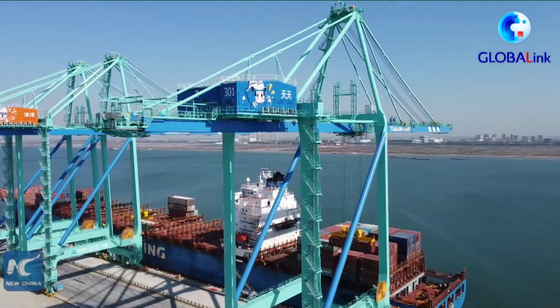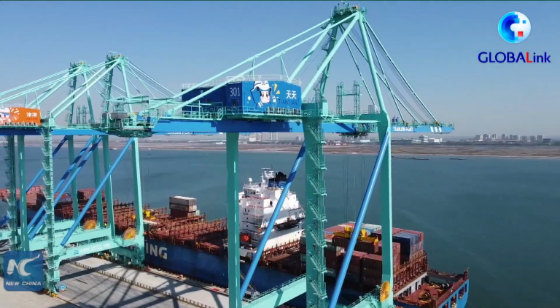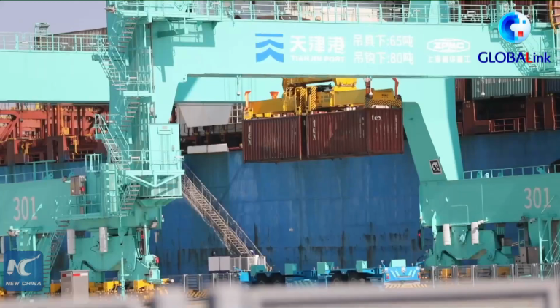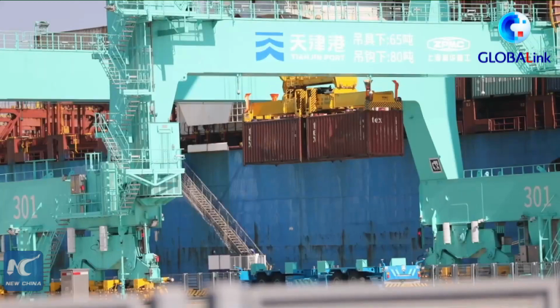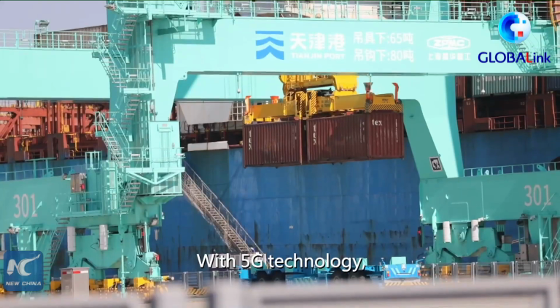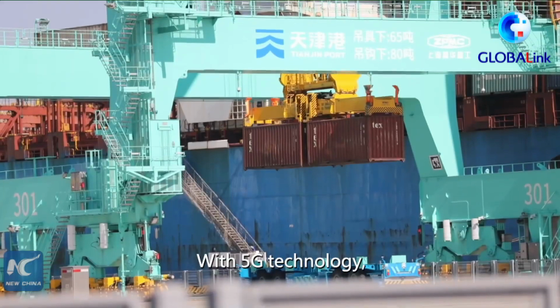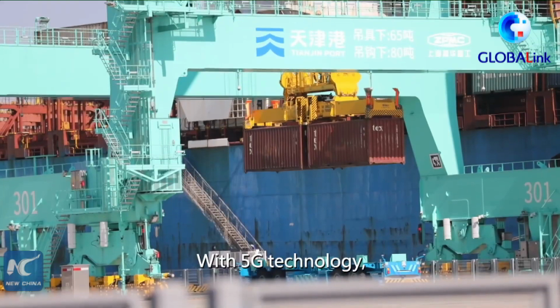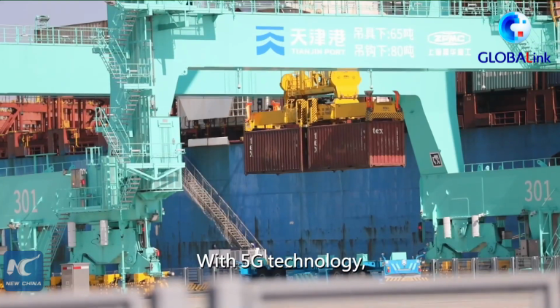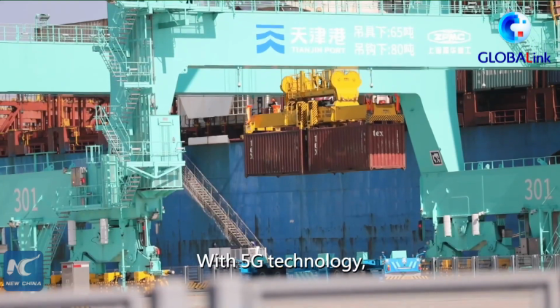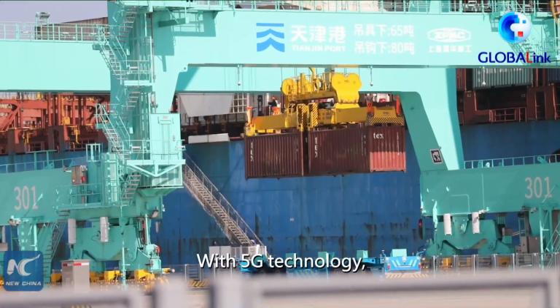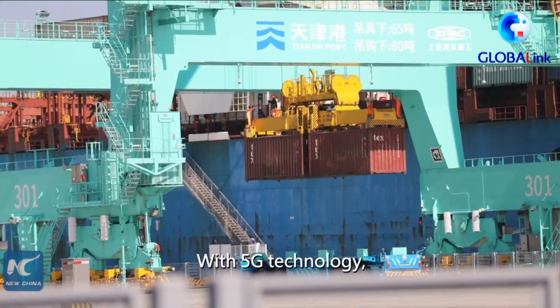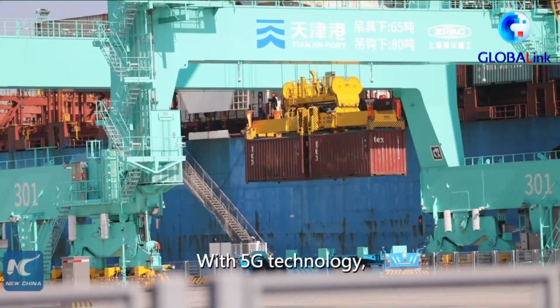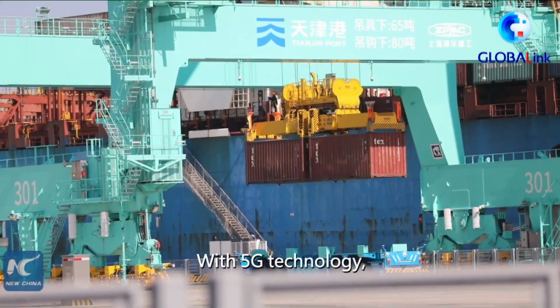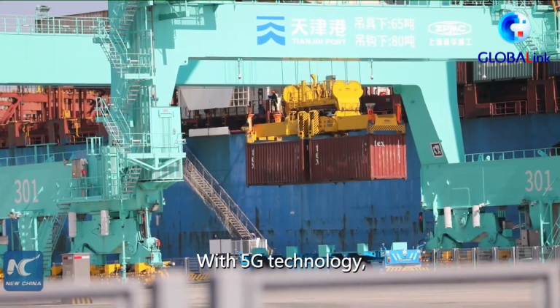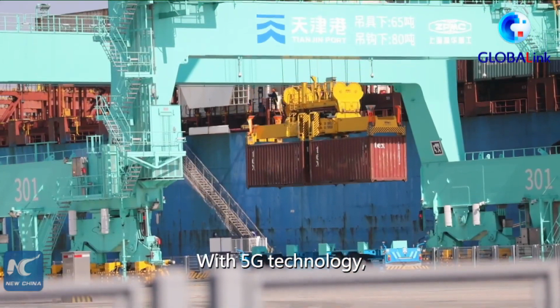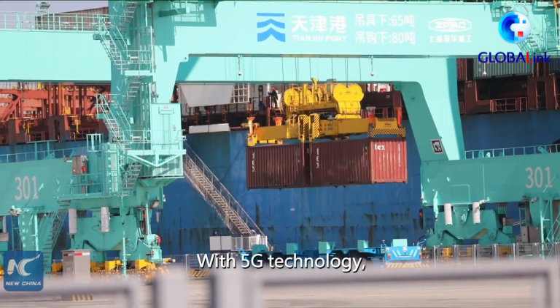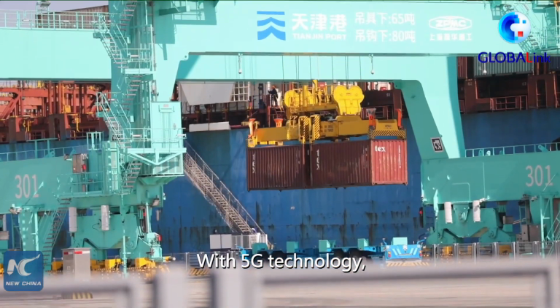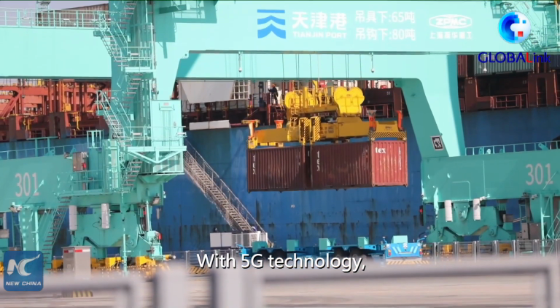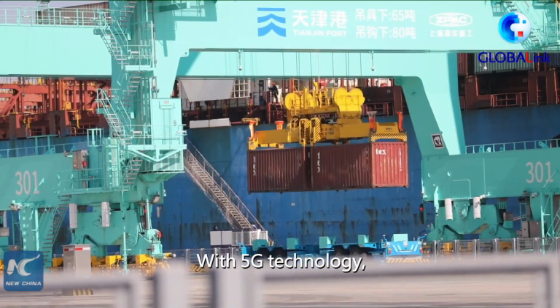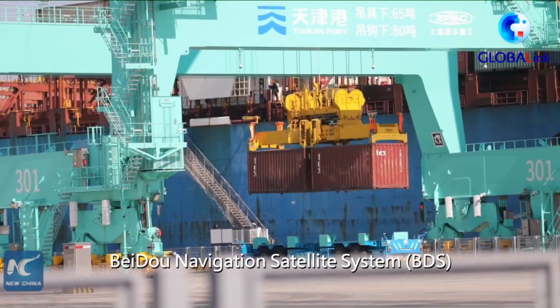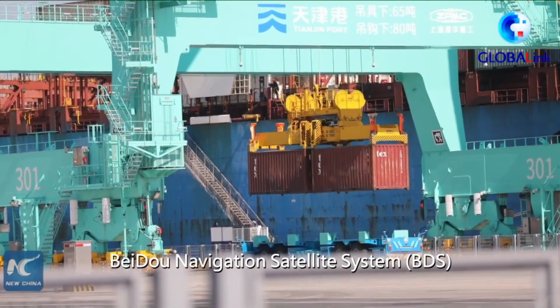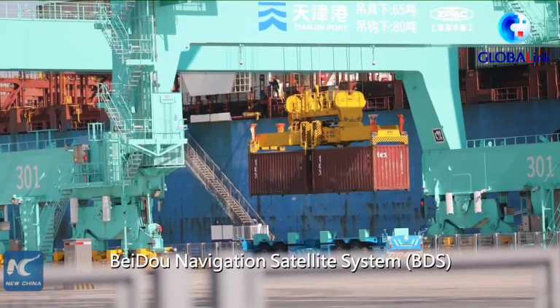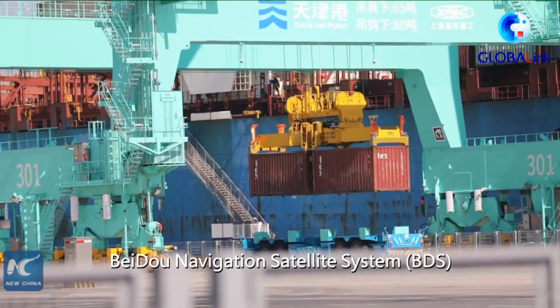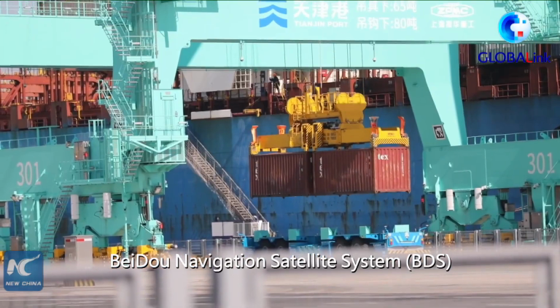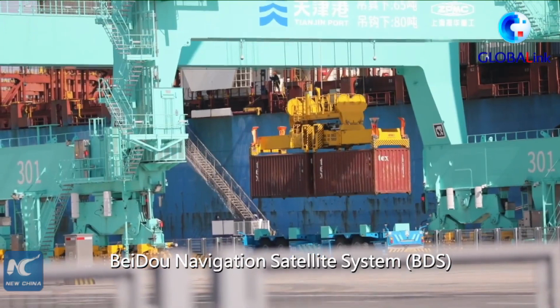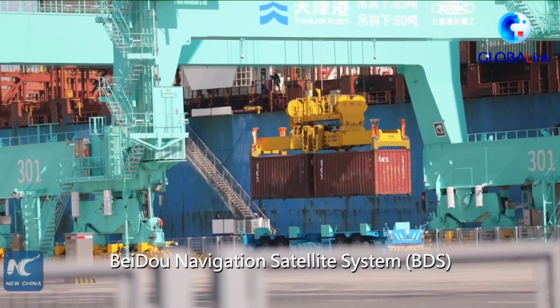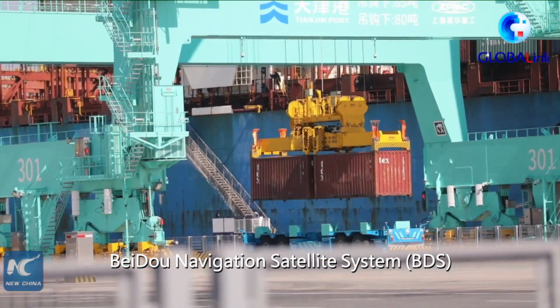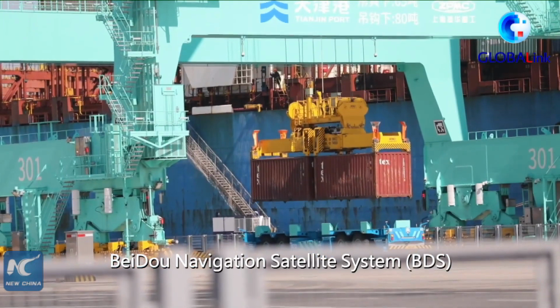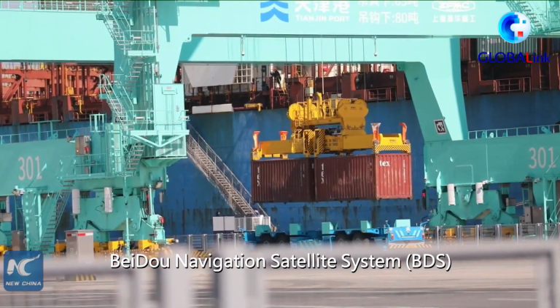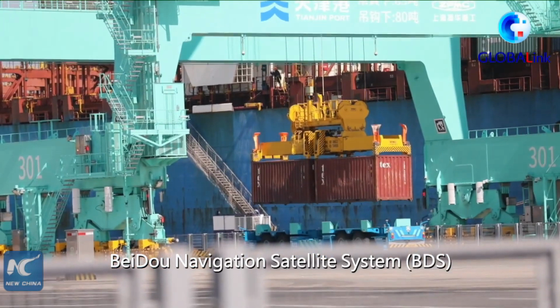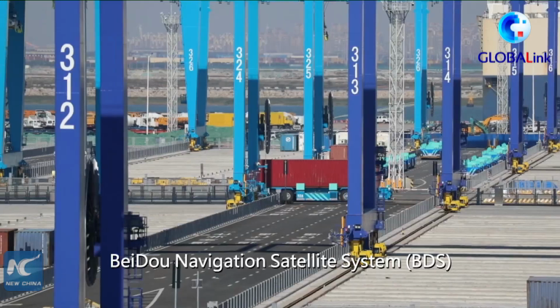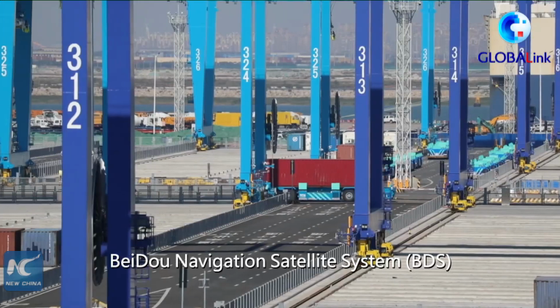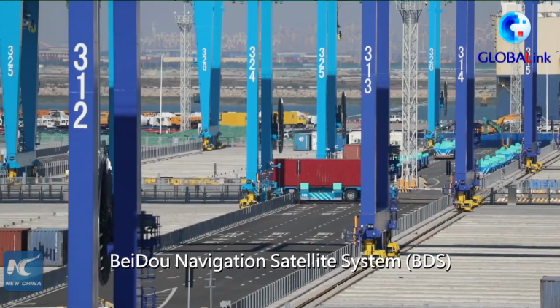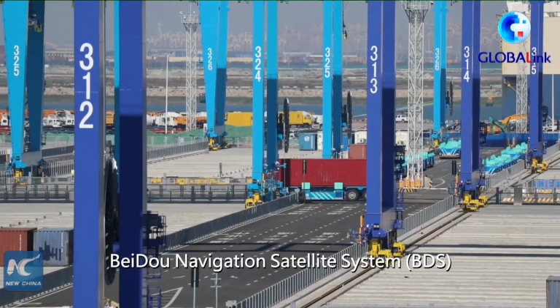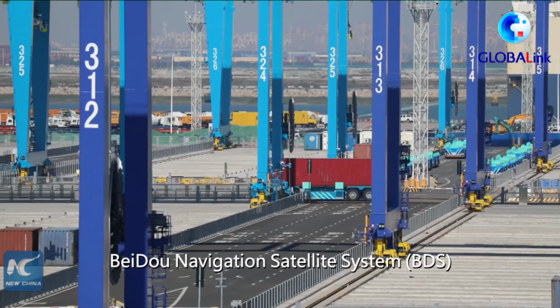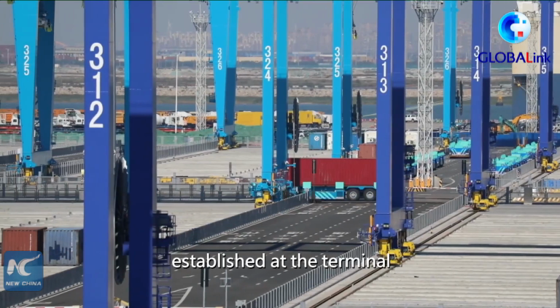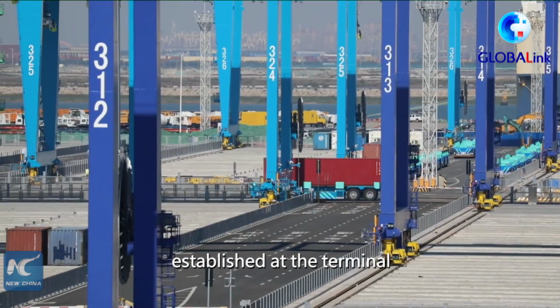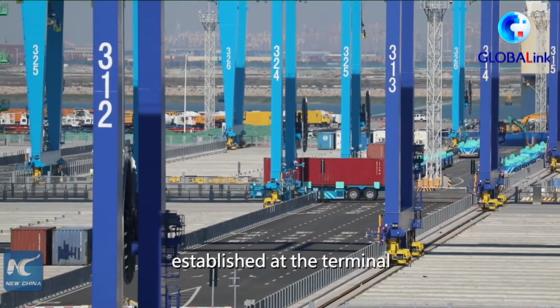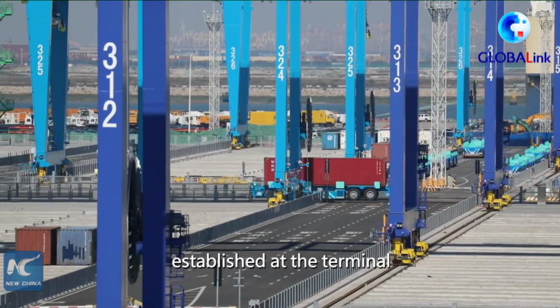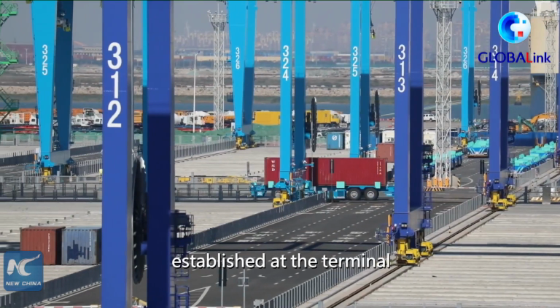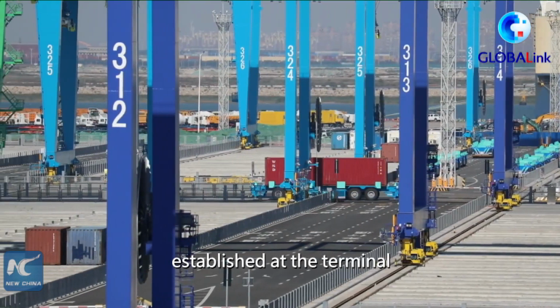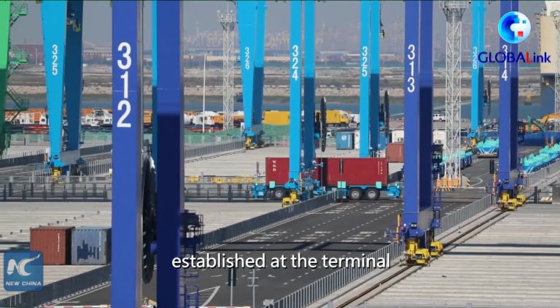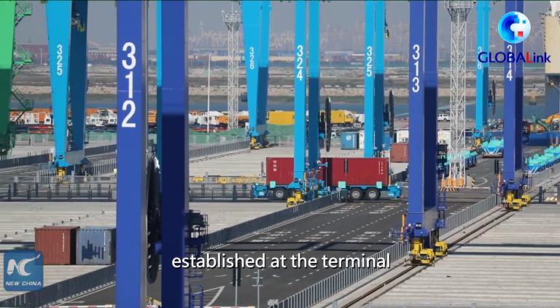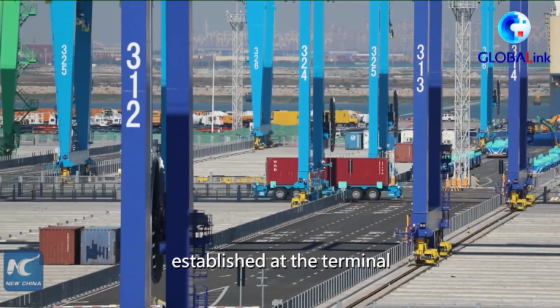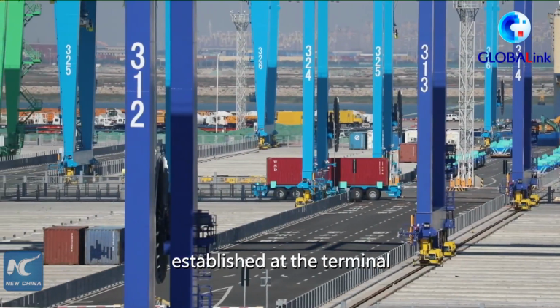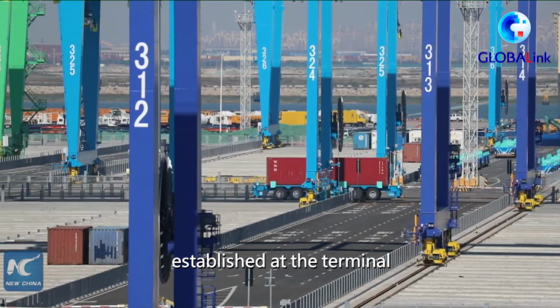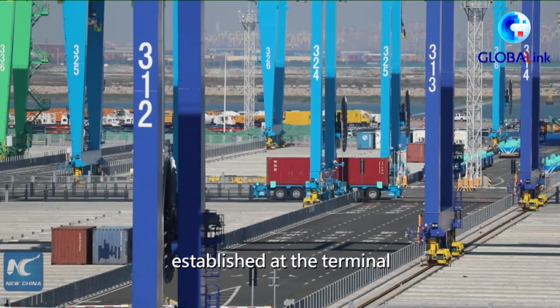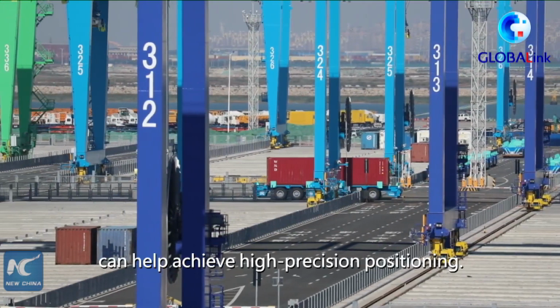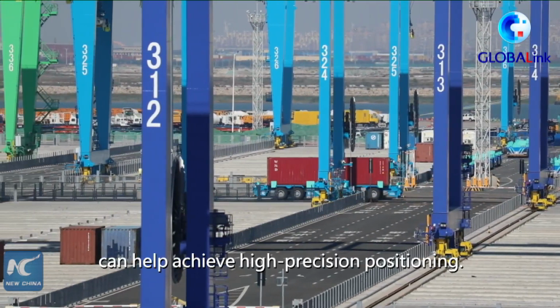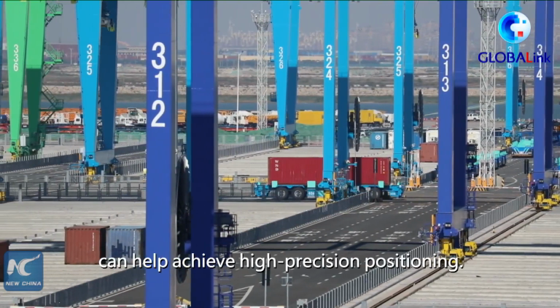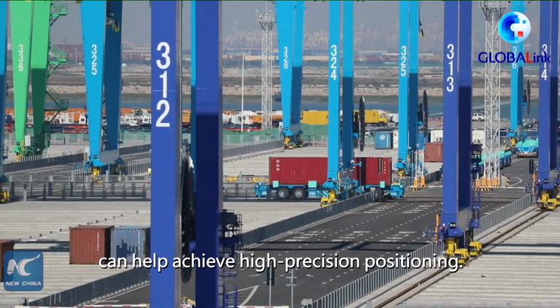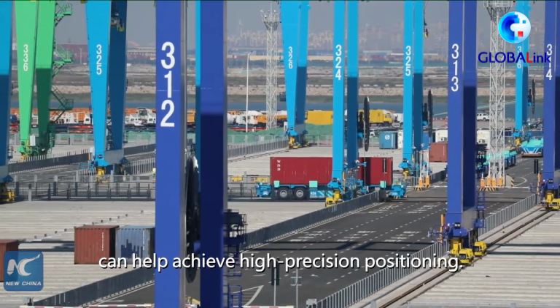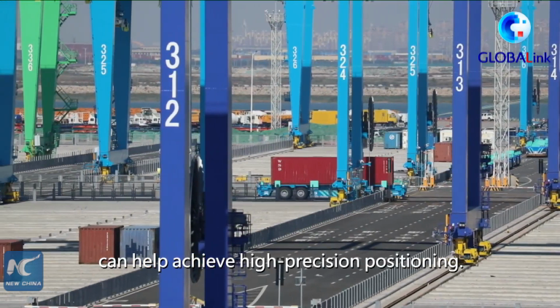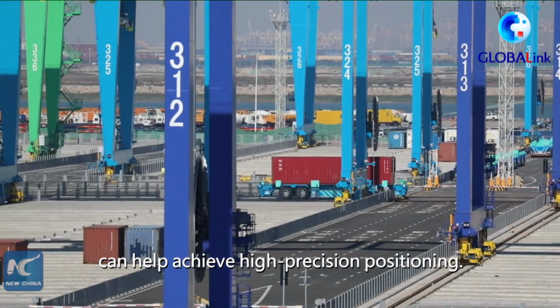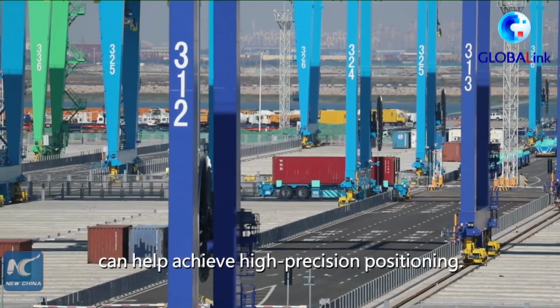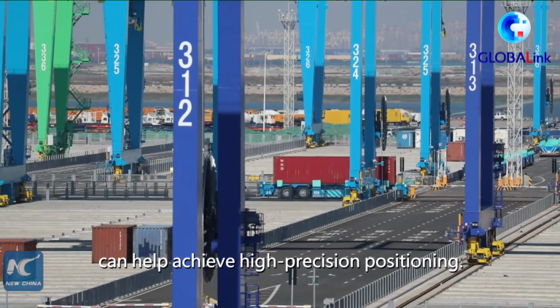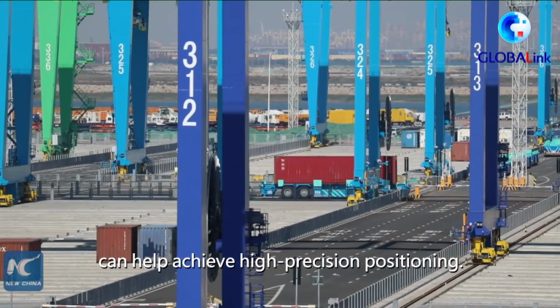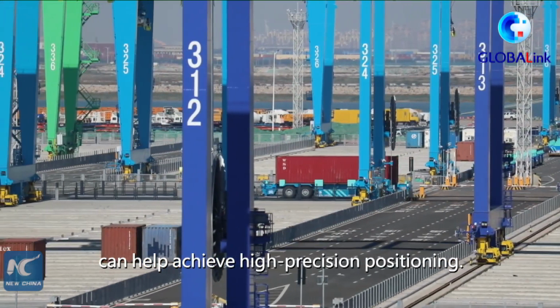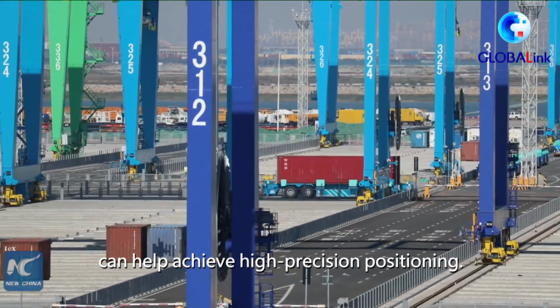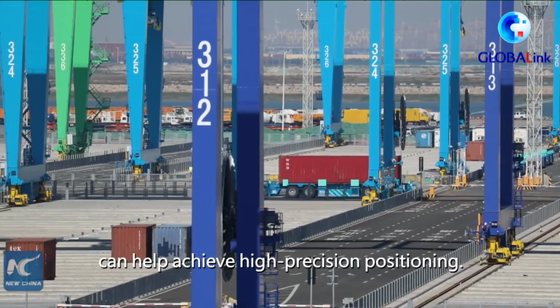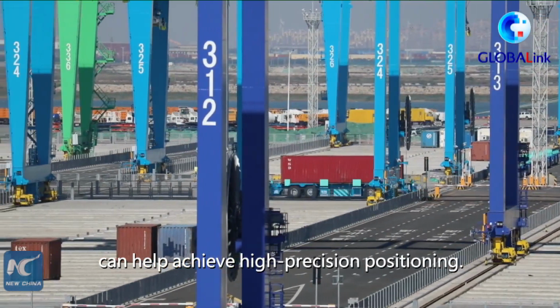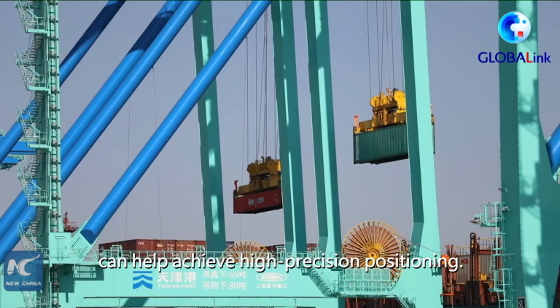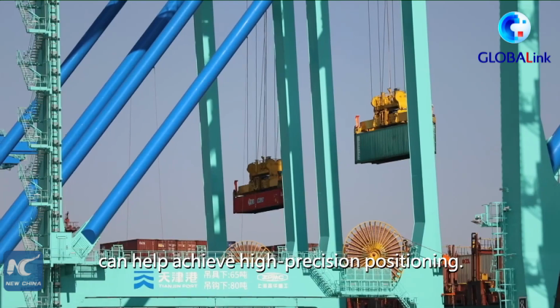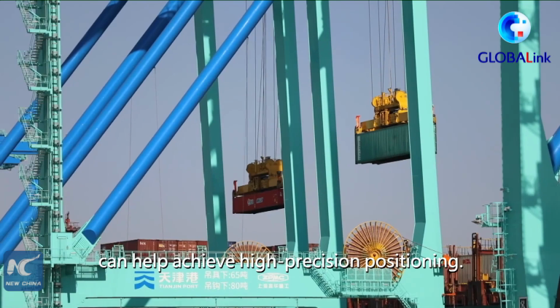With 5G technology, the BeiDou Navigation Satellite System established at the terminal can help achieve high-precision positioning.